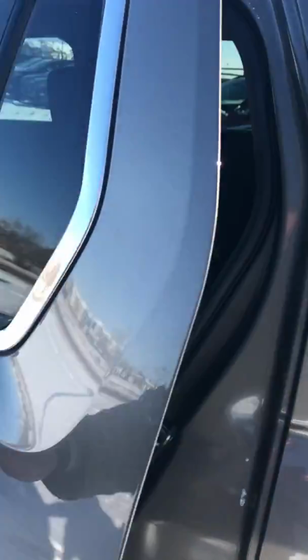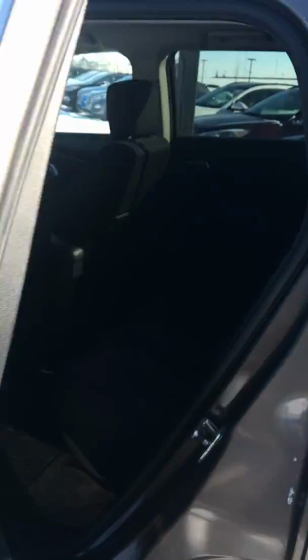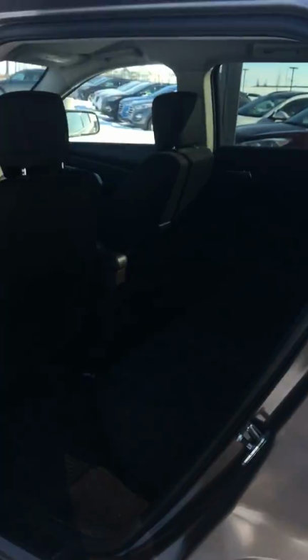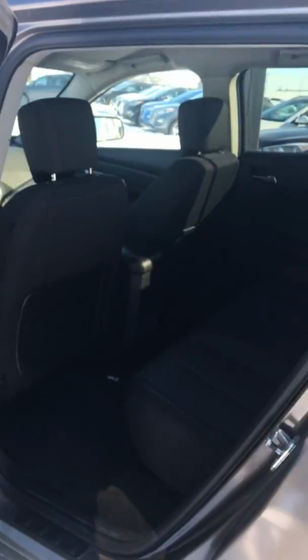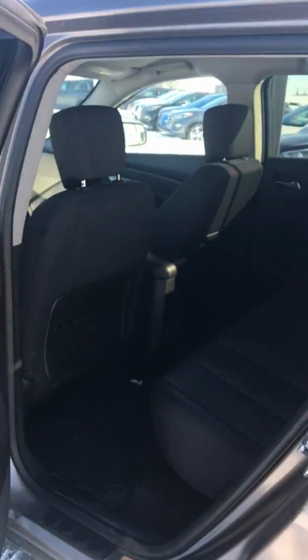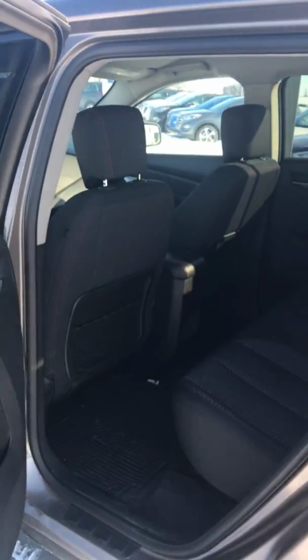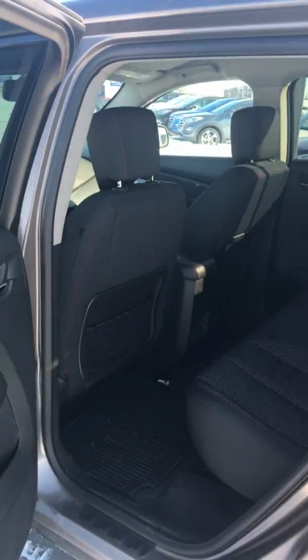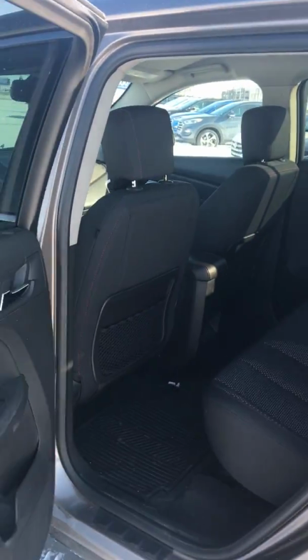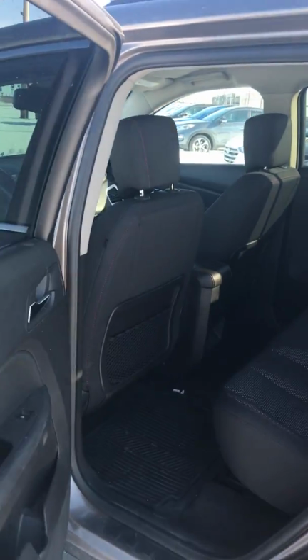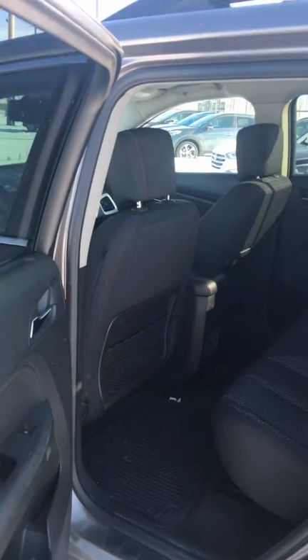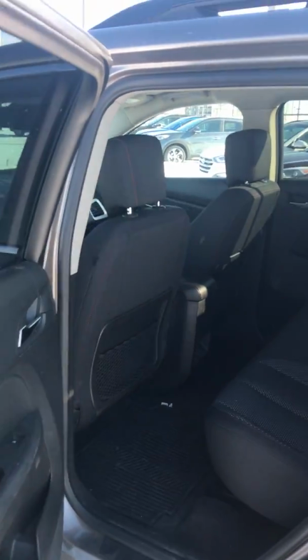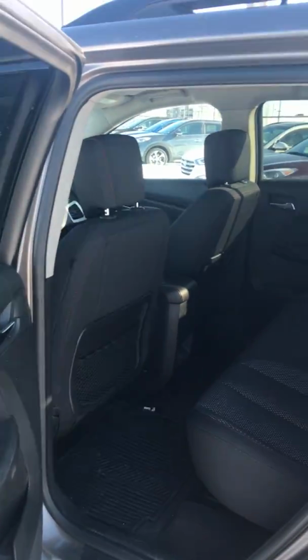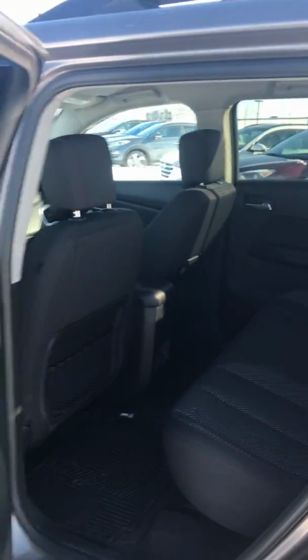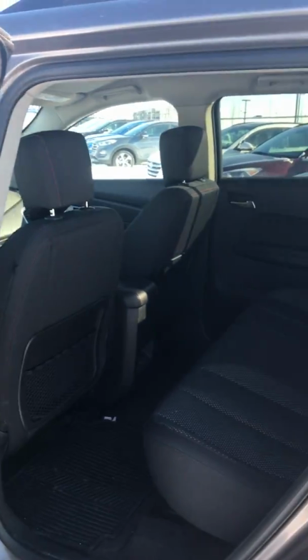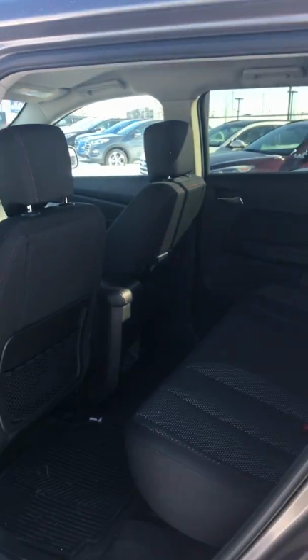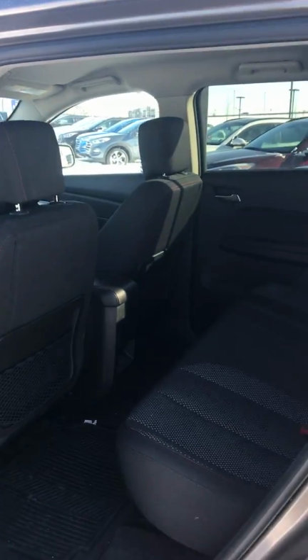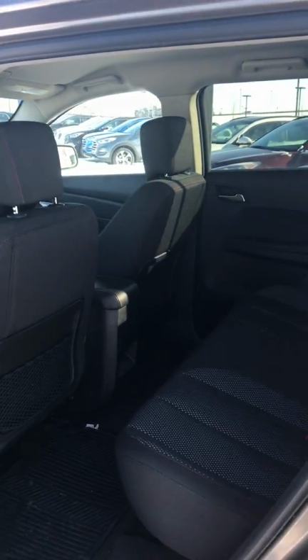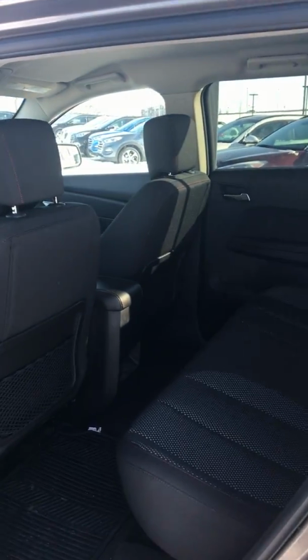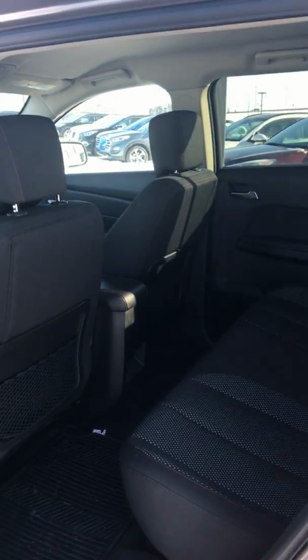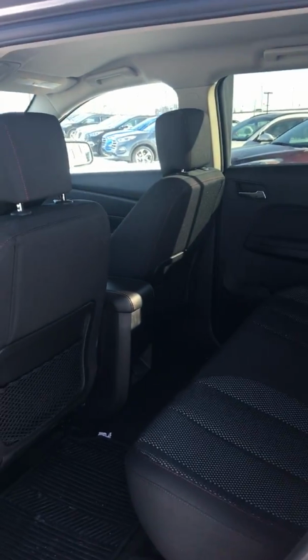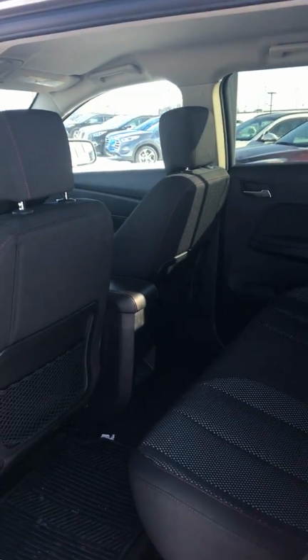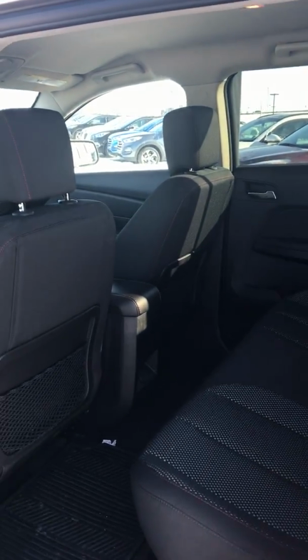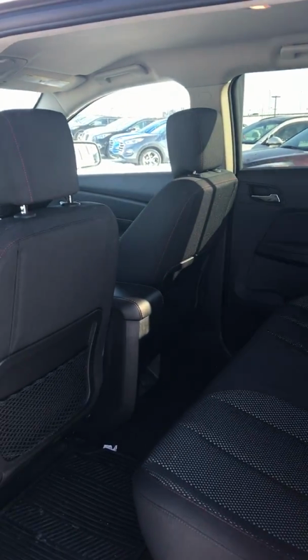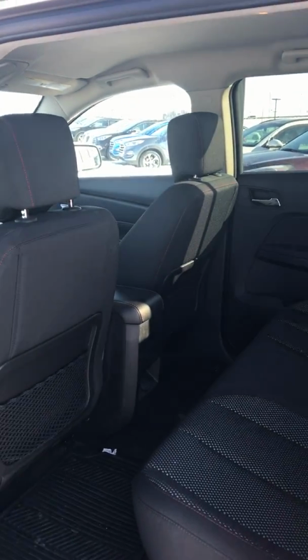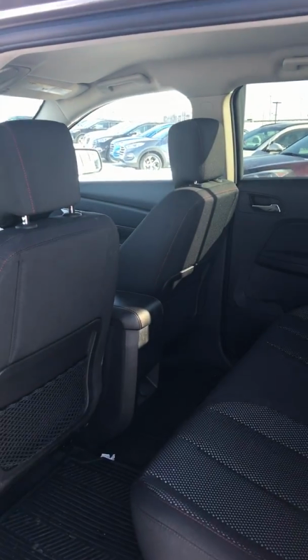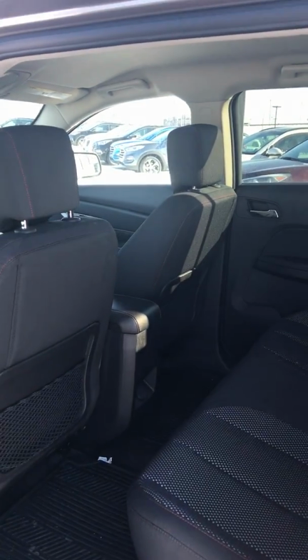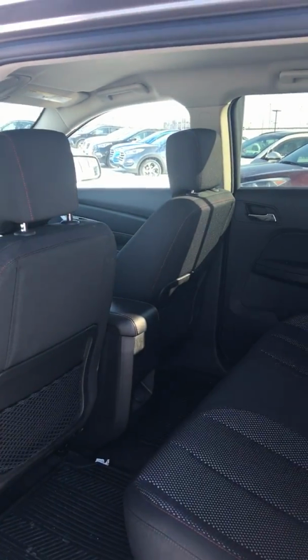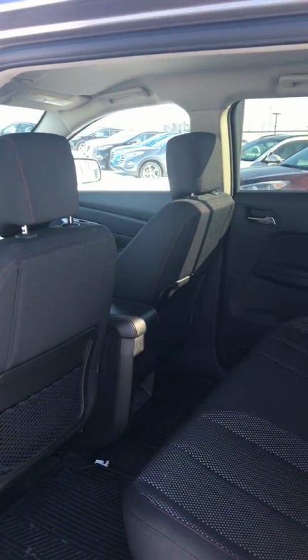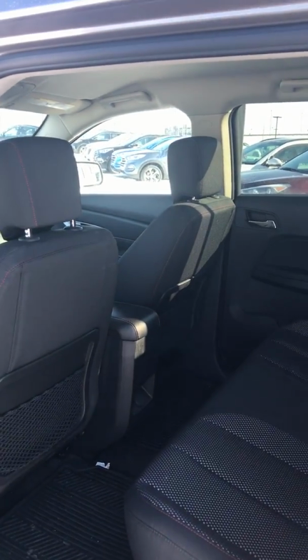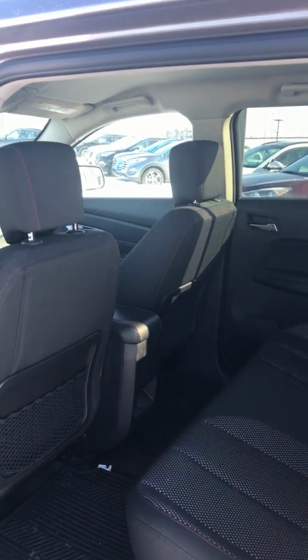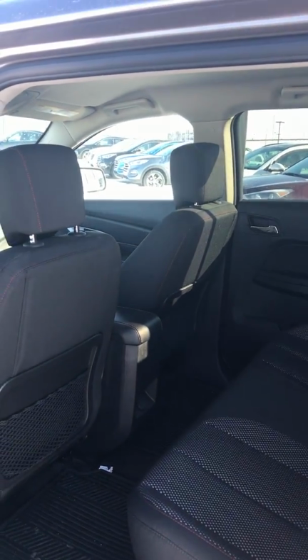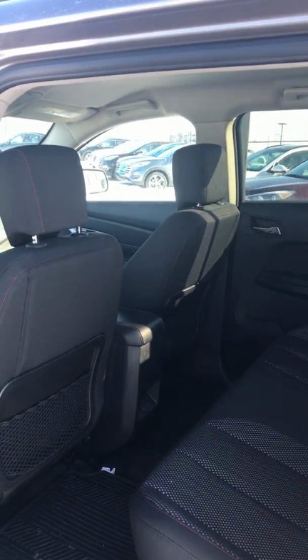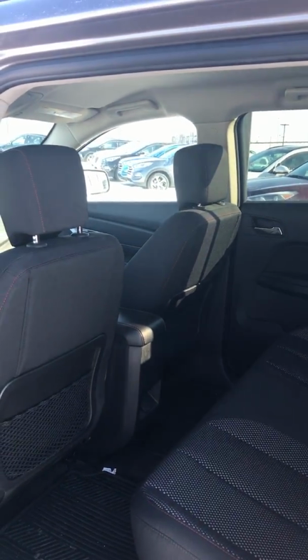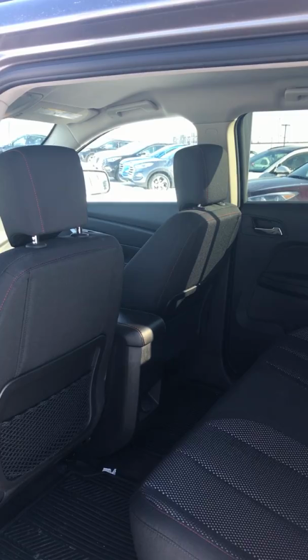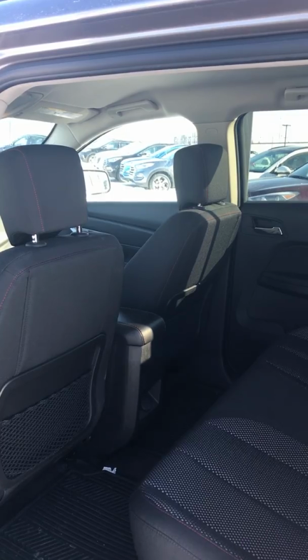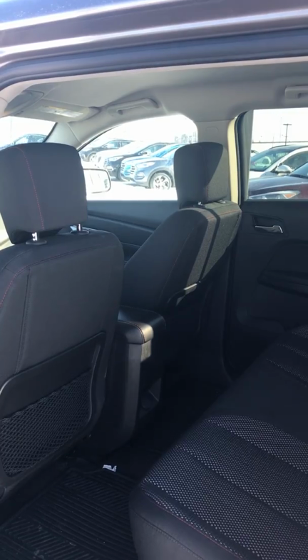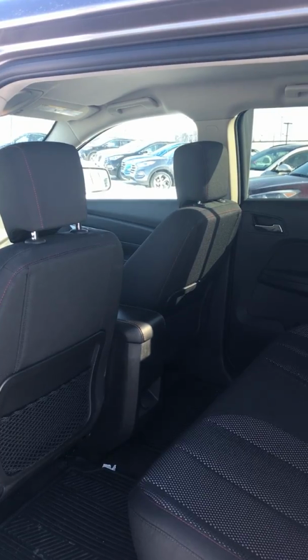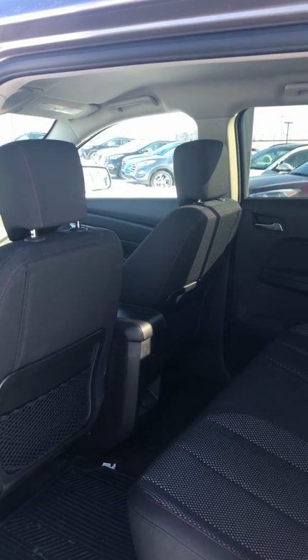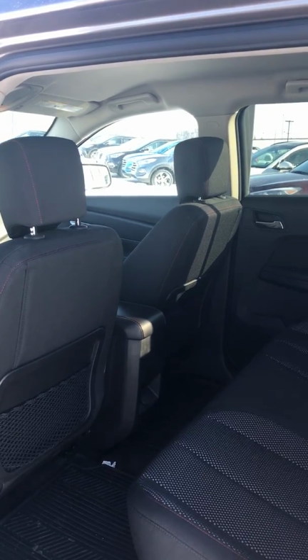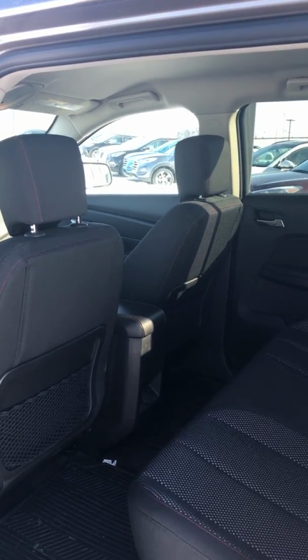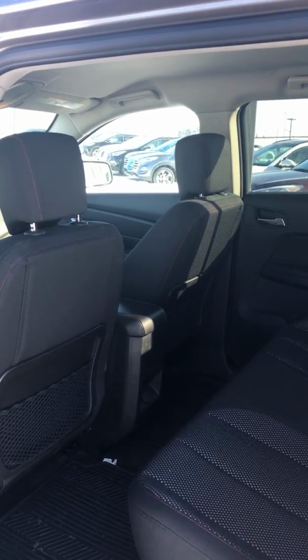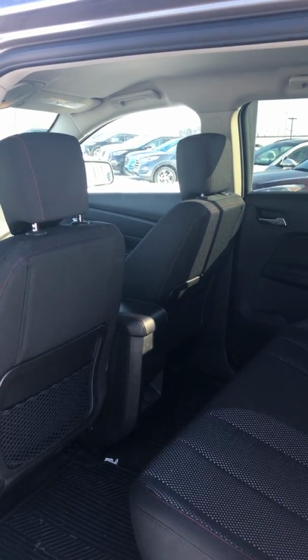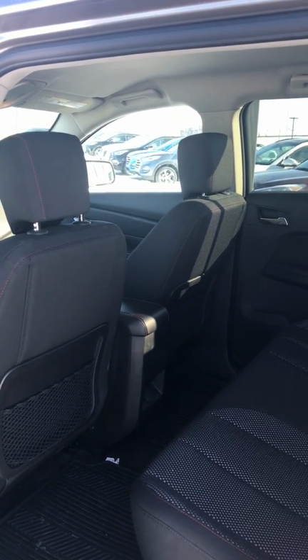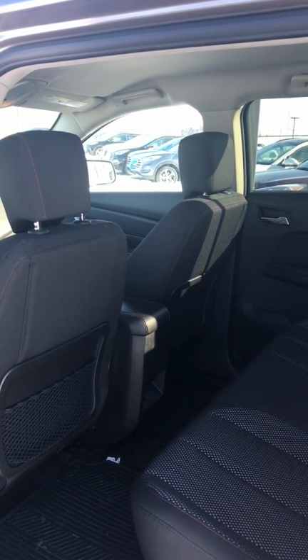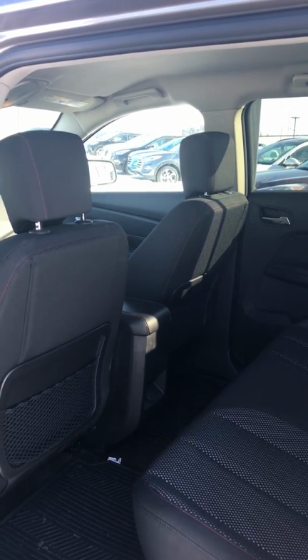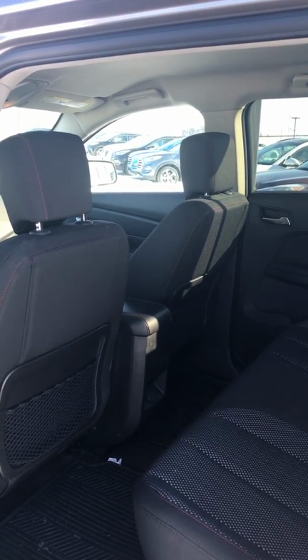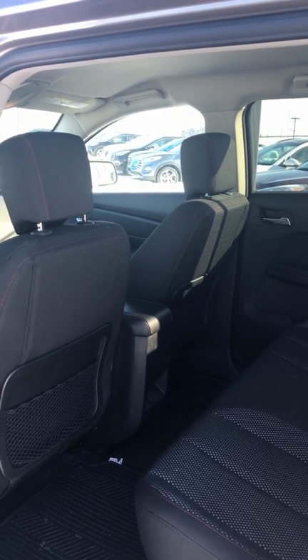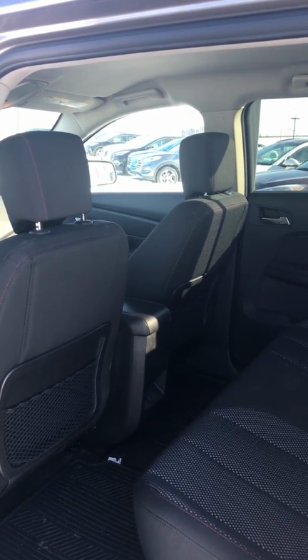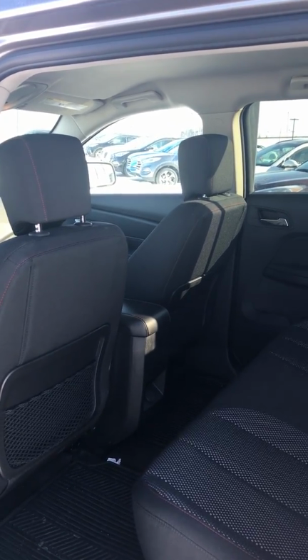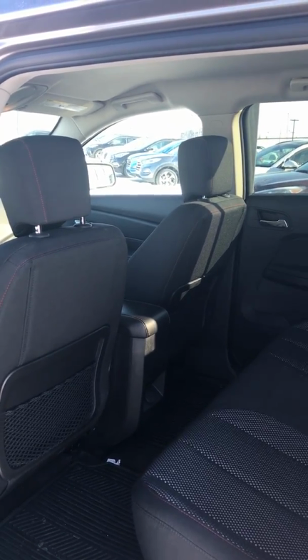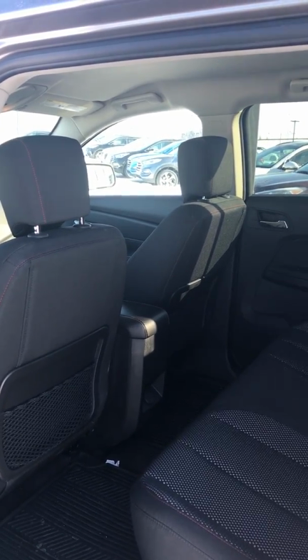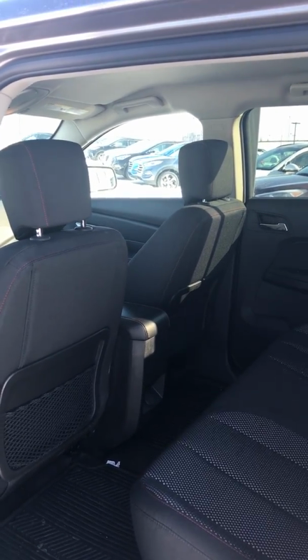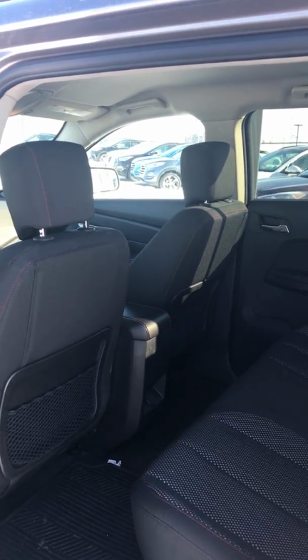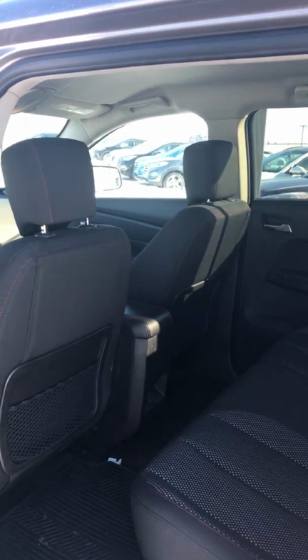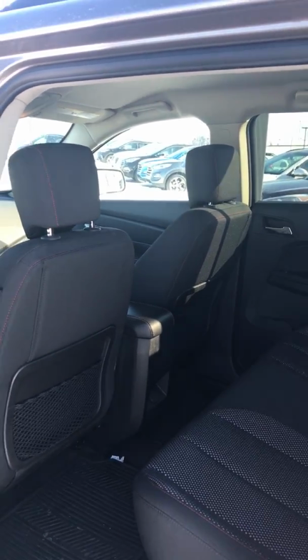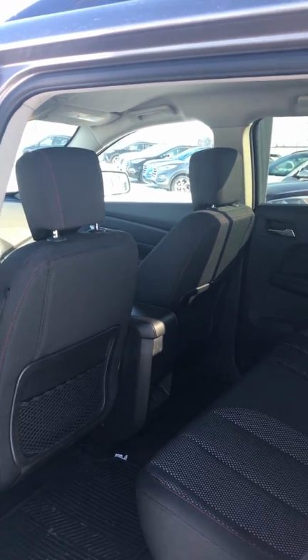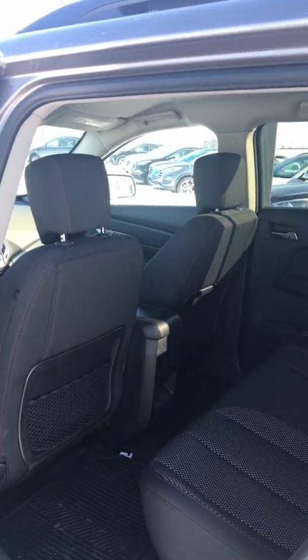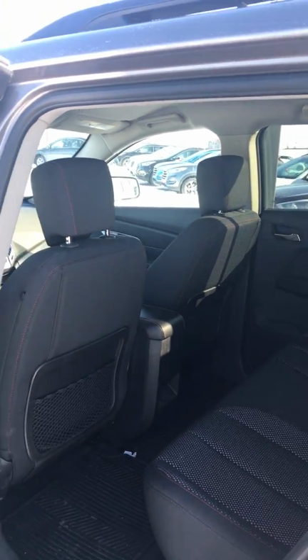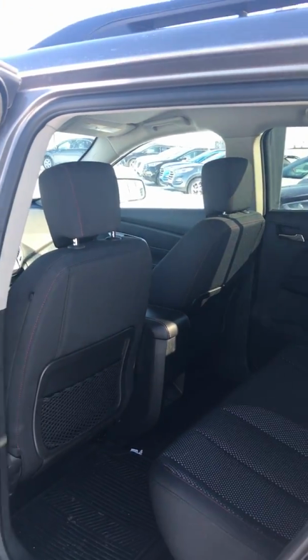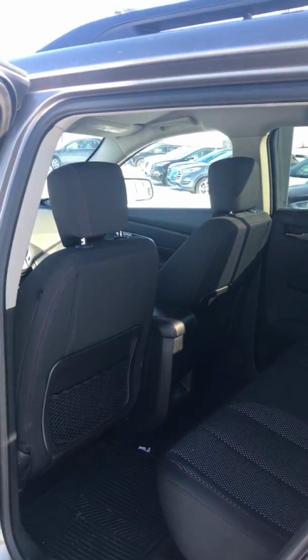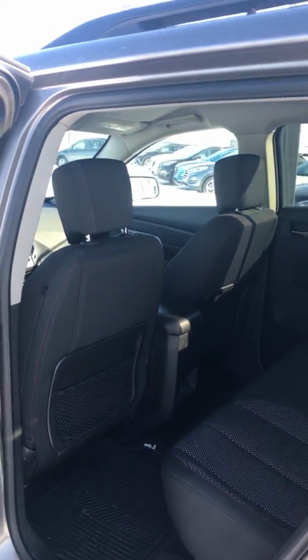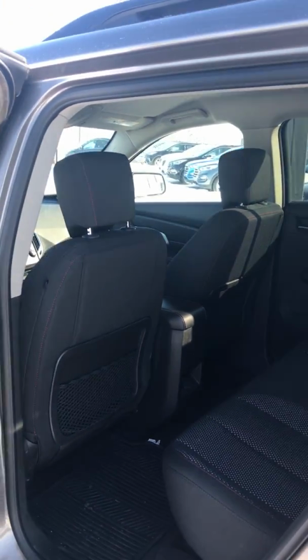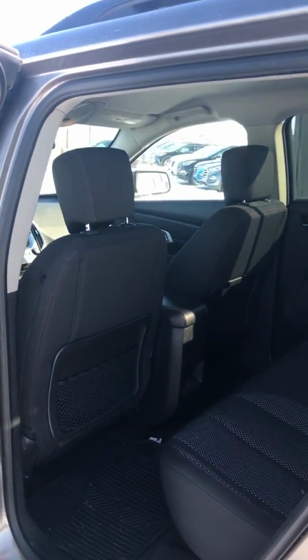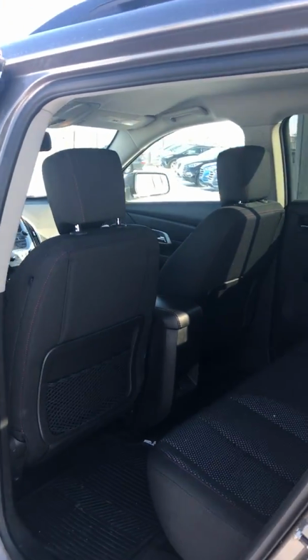Inside here you got the bigger back seats, so for passengers on long trips they're not going to be uncomfortable — lots of space, lots of leg room.